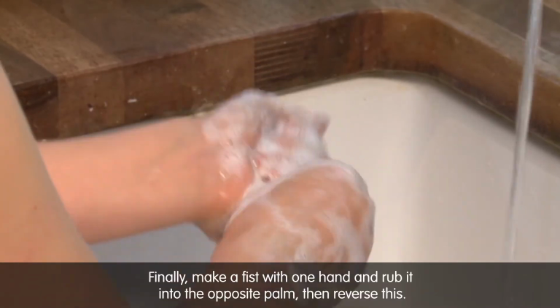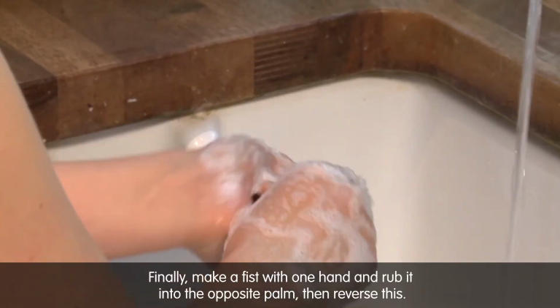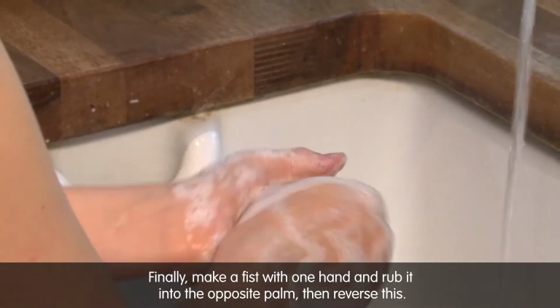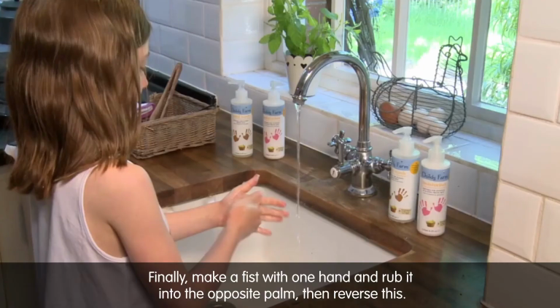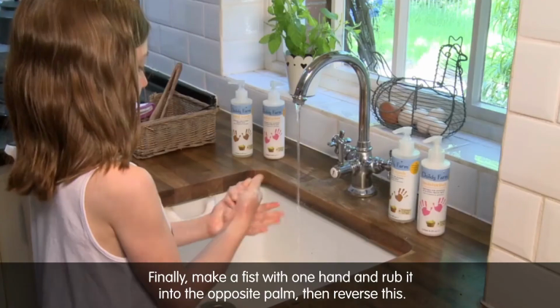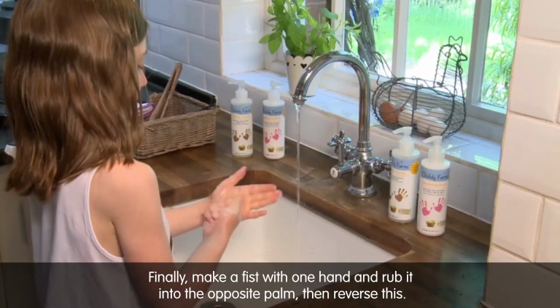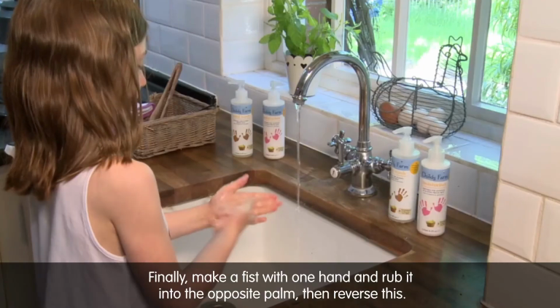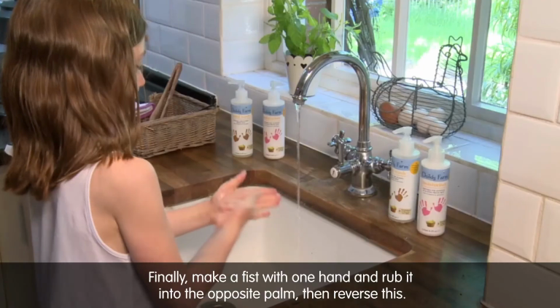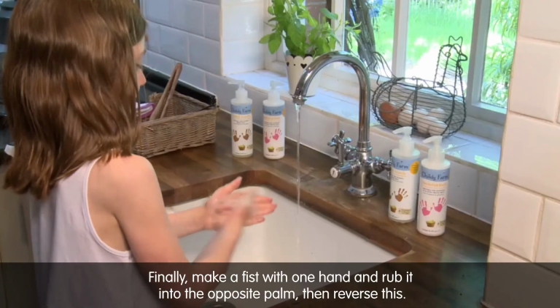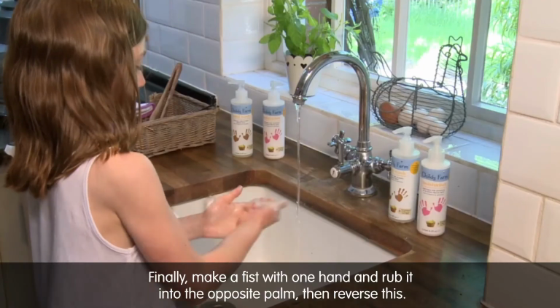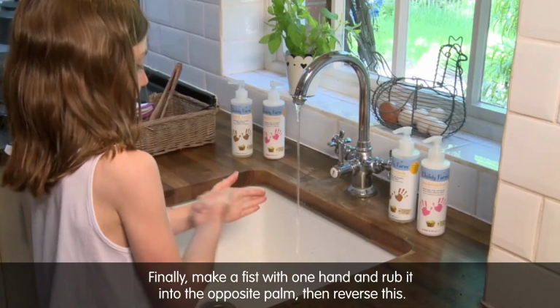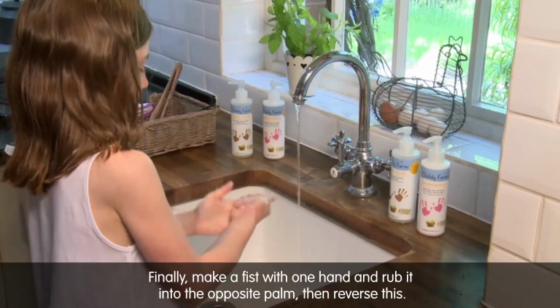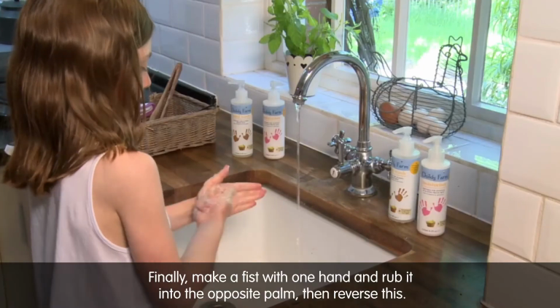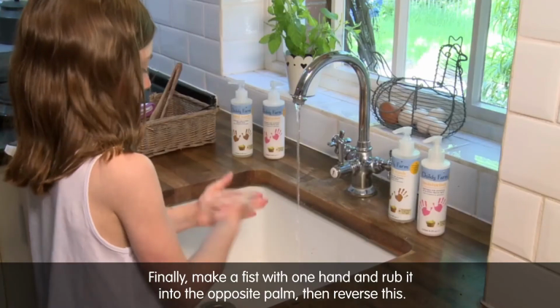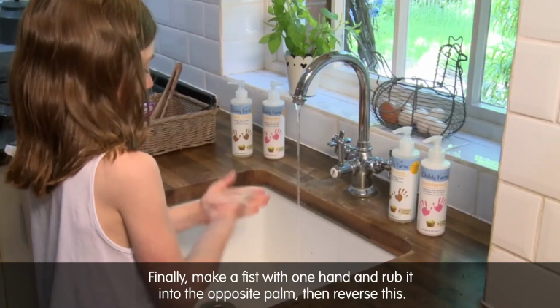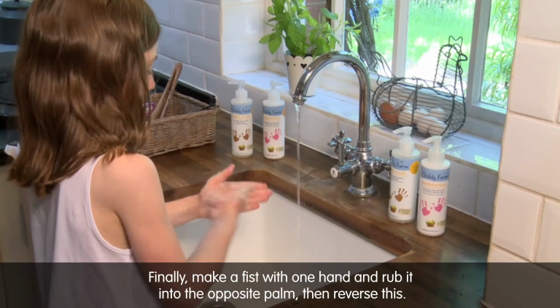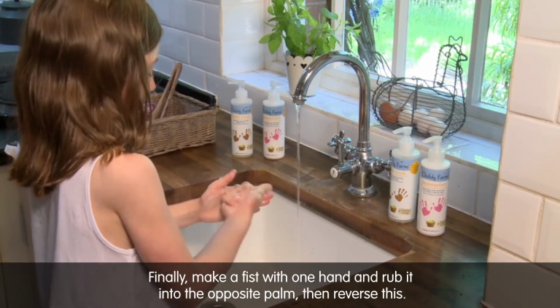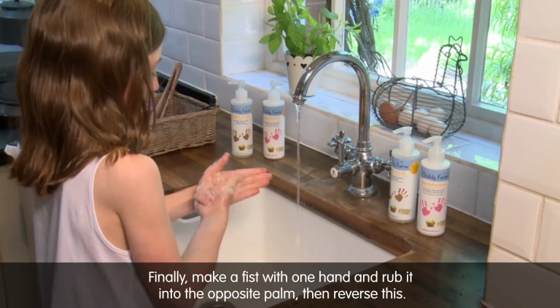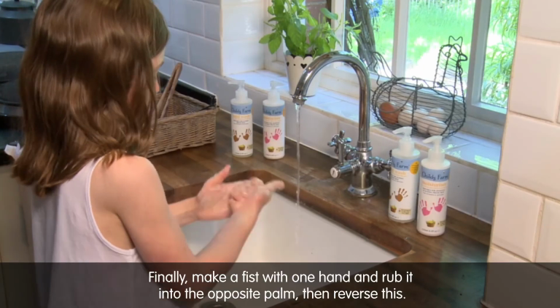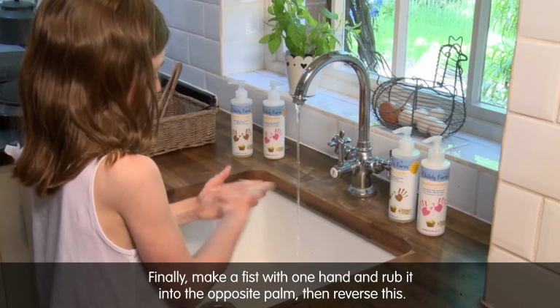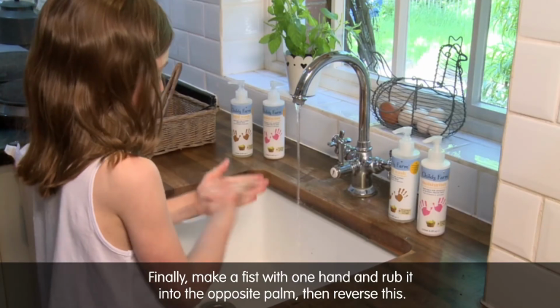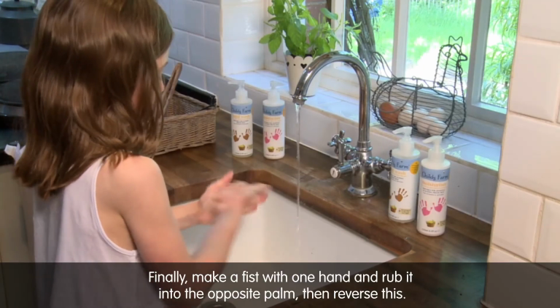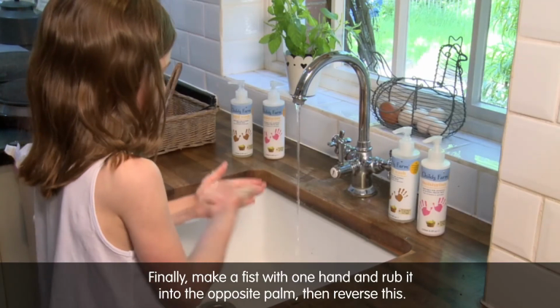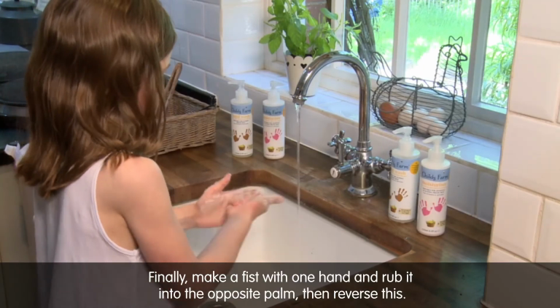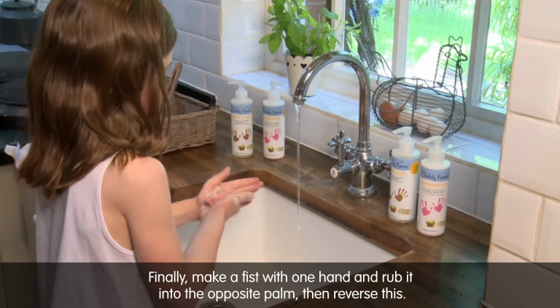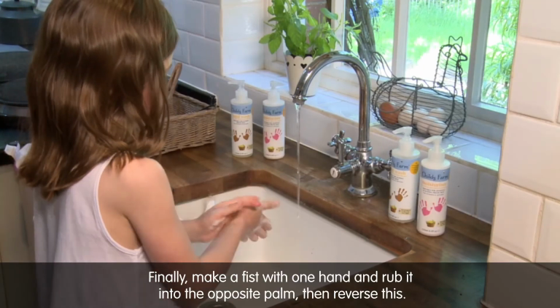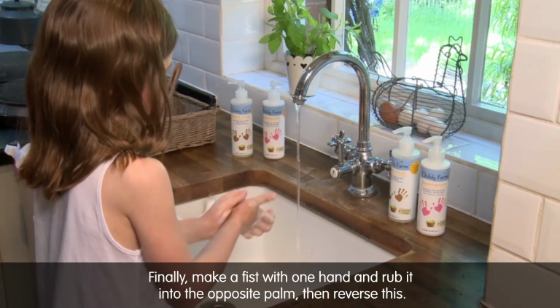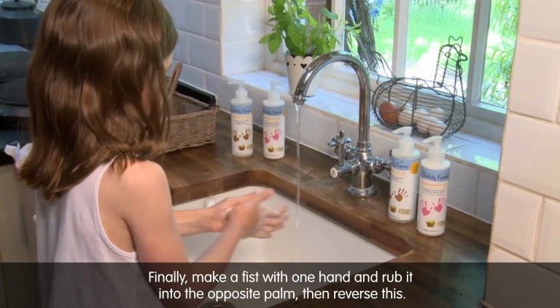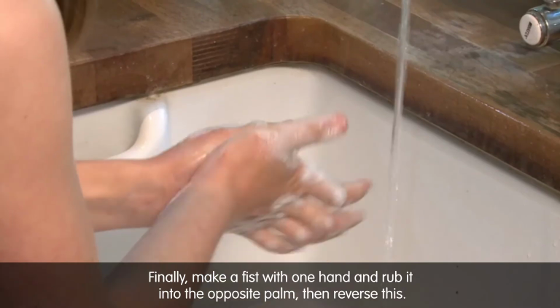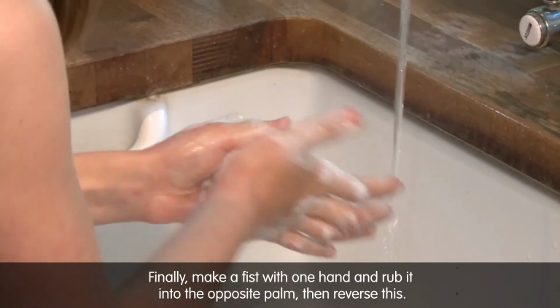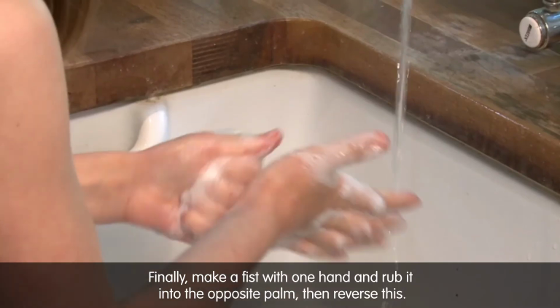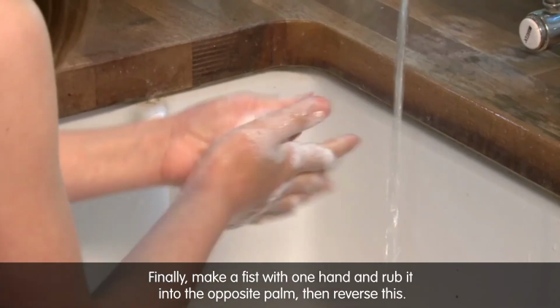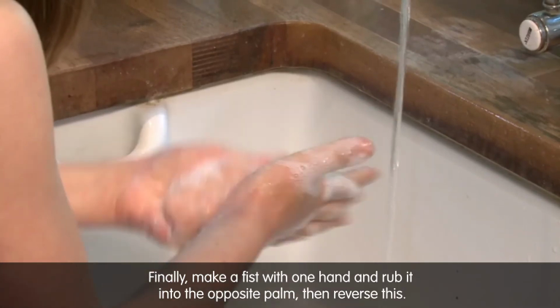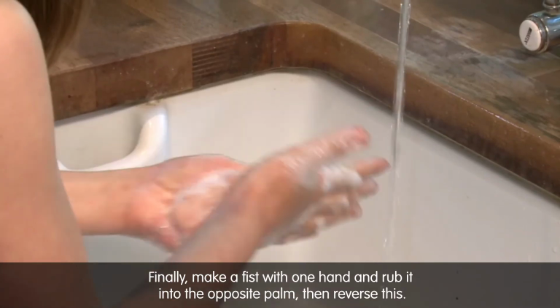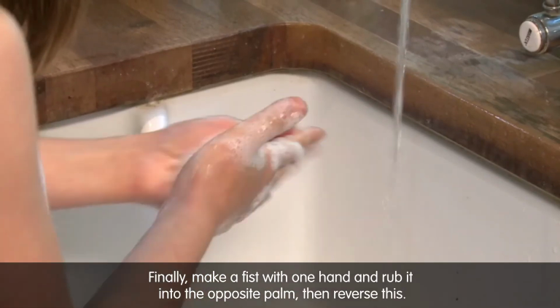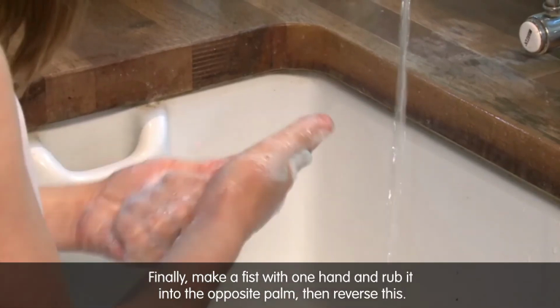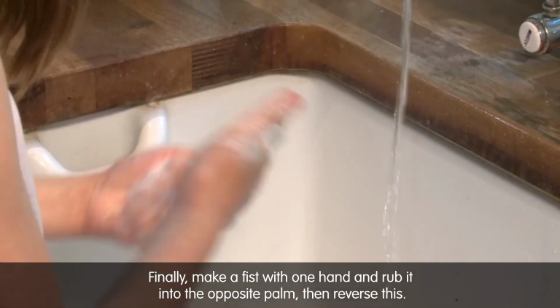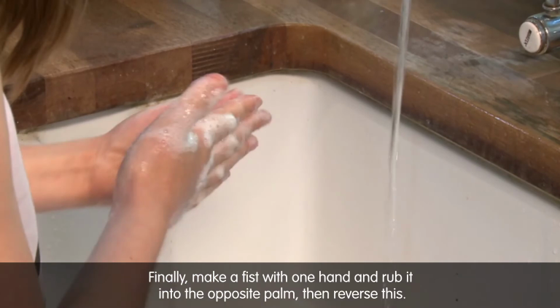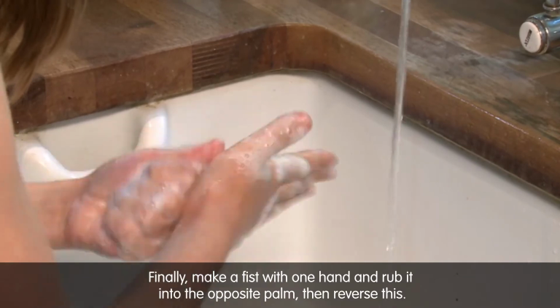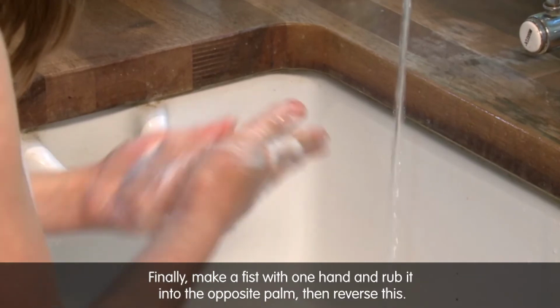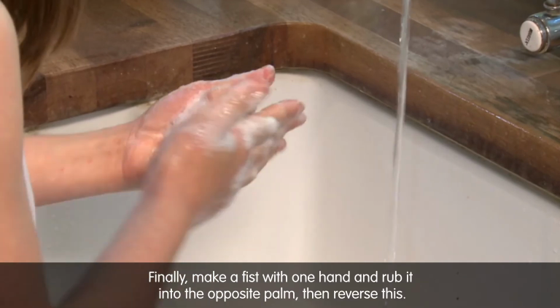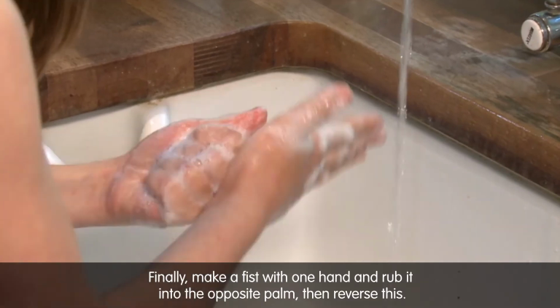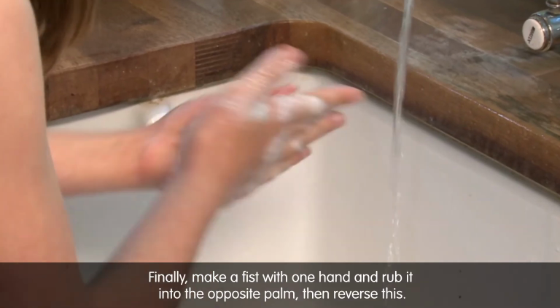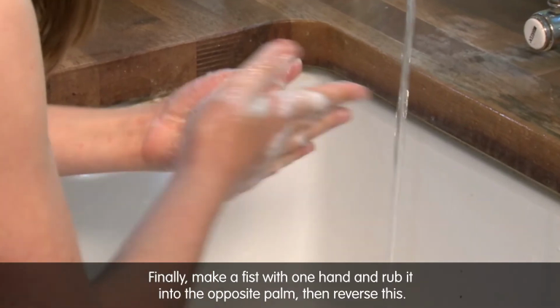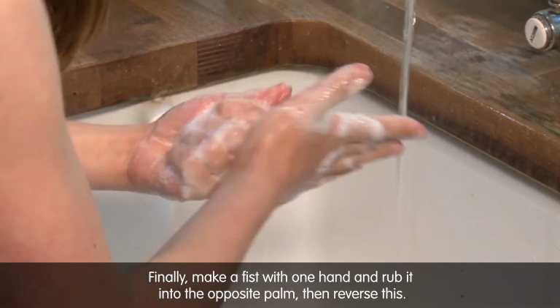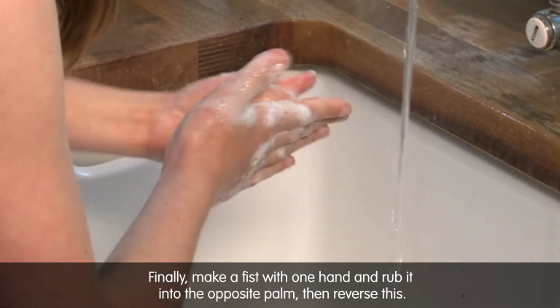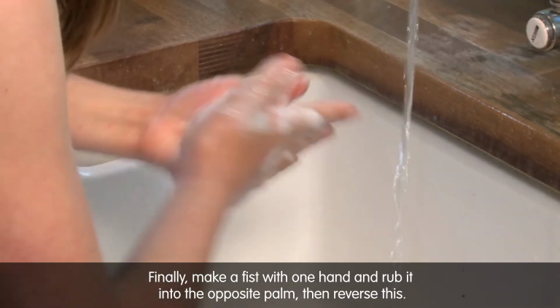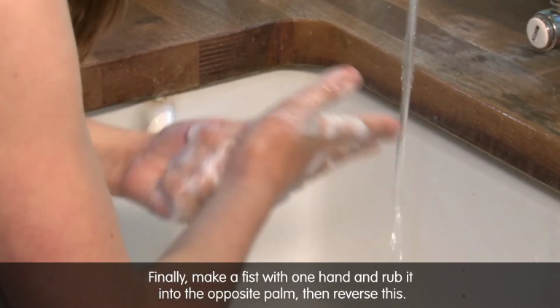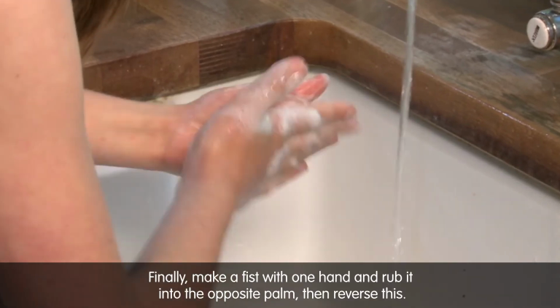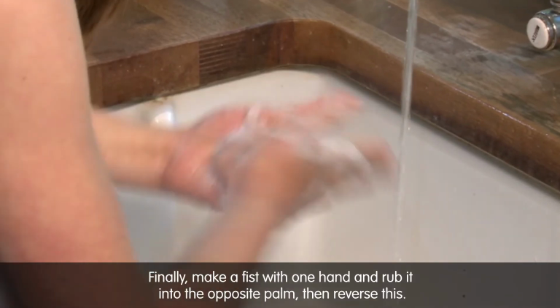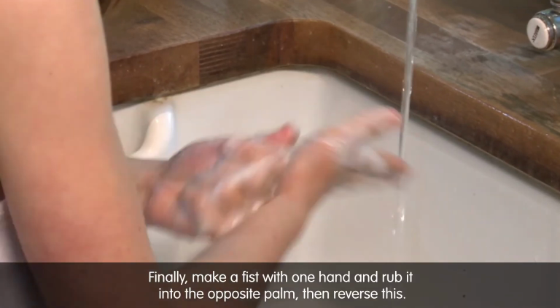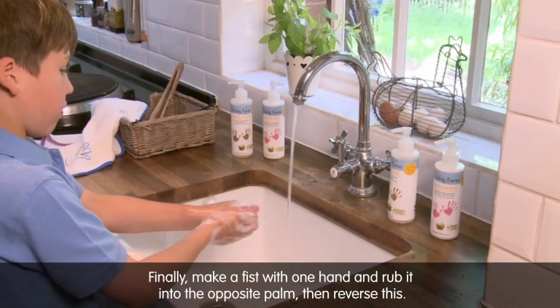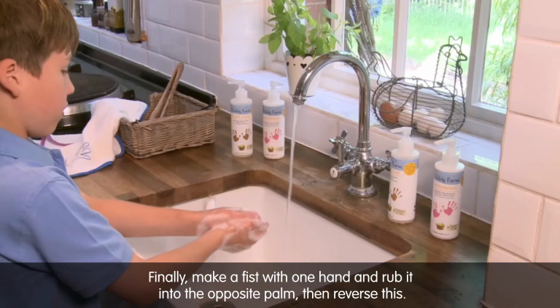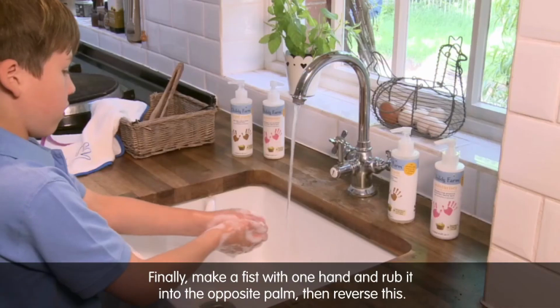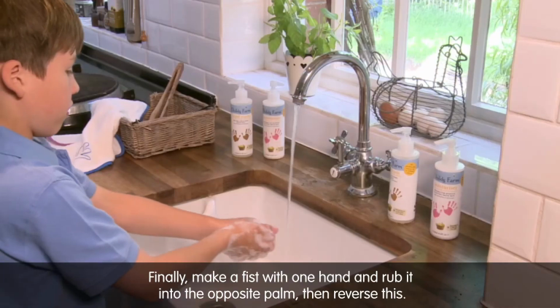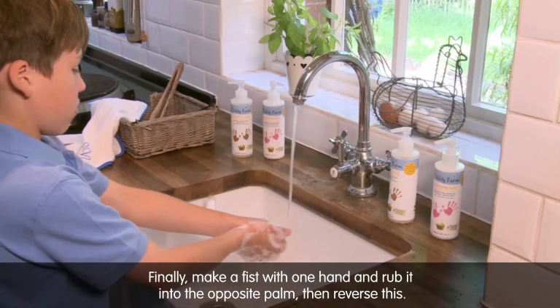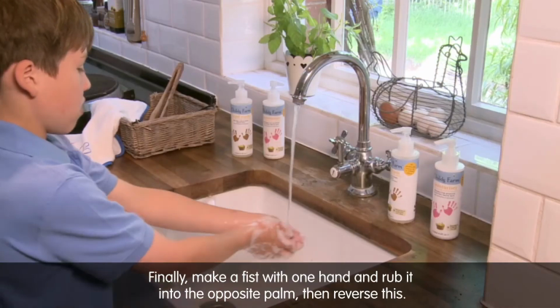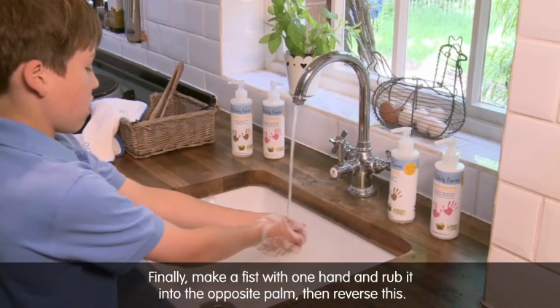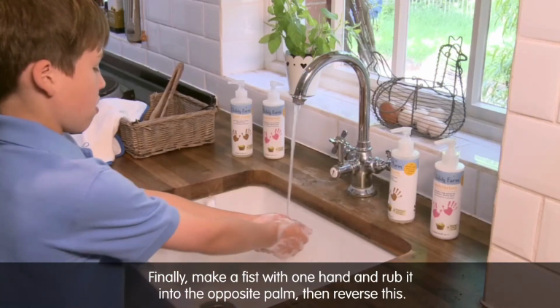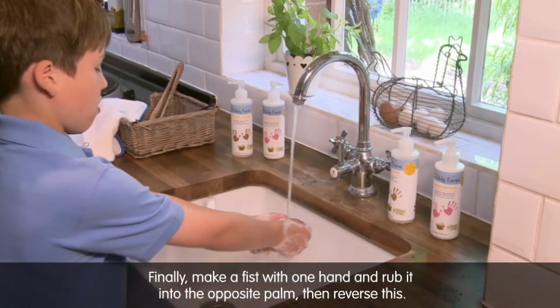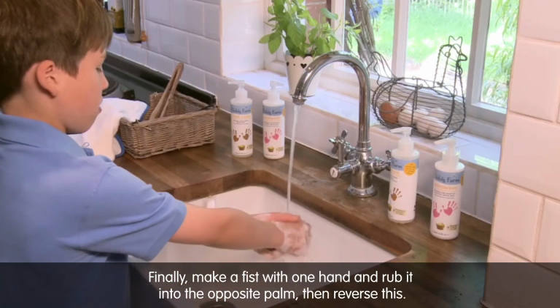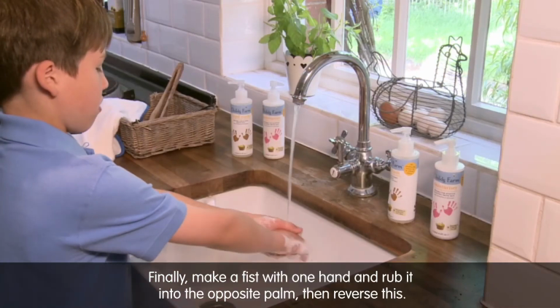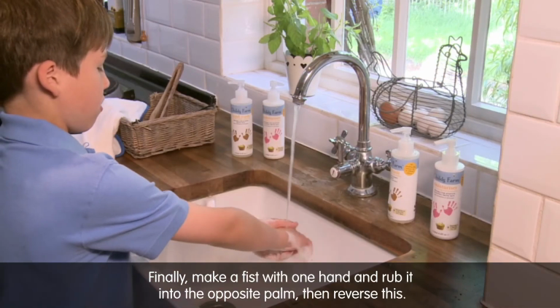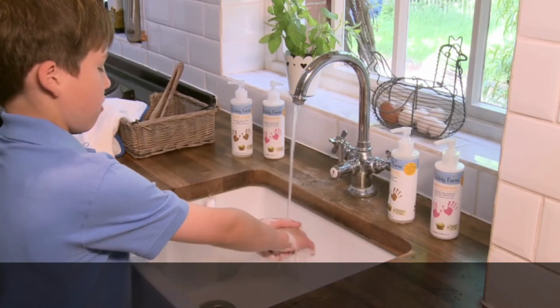Finally, make a fist with one hand and rub it into the opposite palm, and then reverse this.